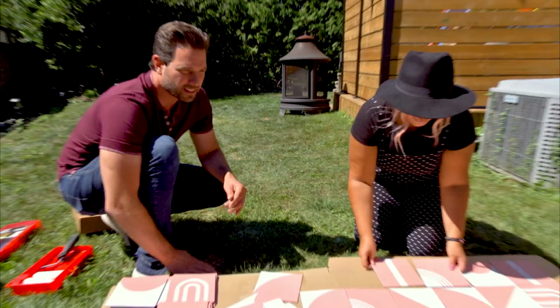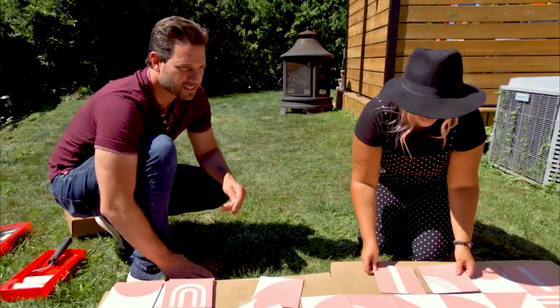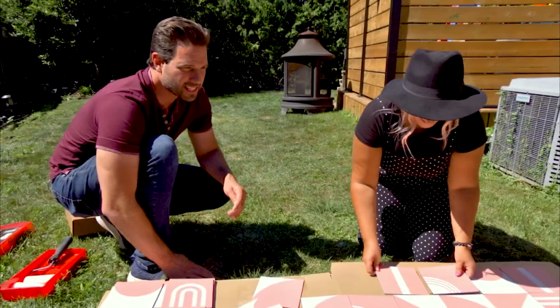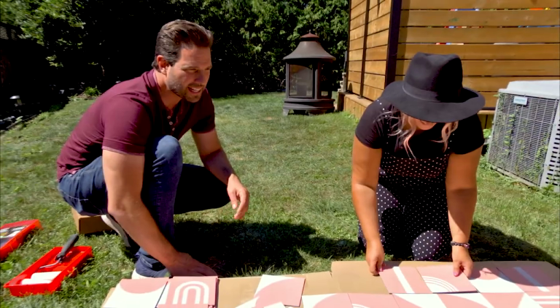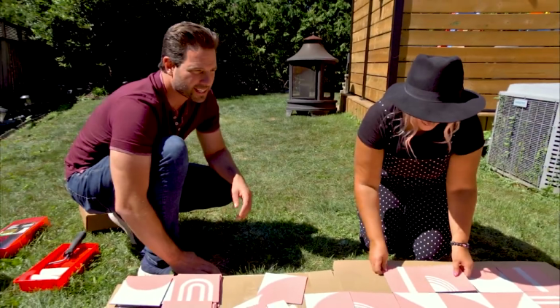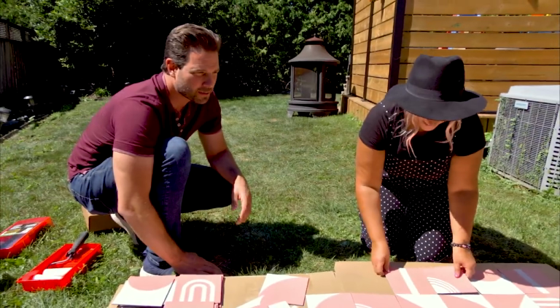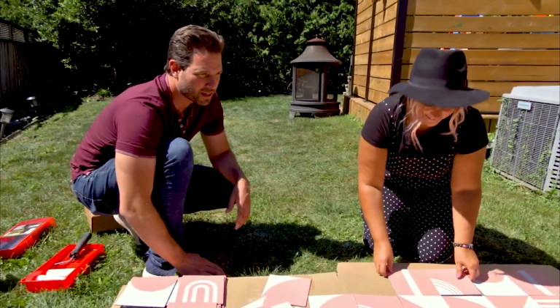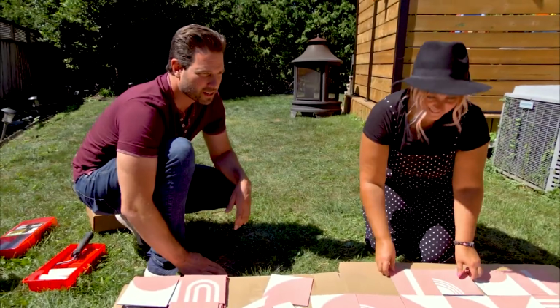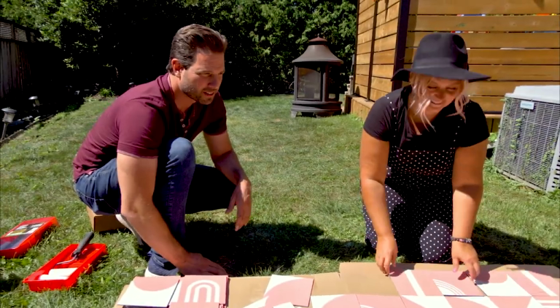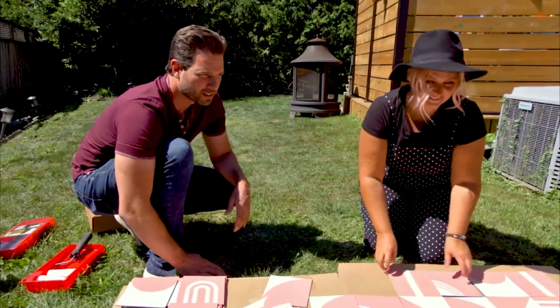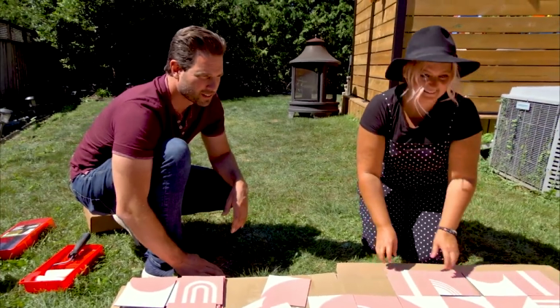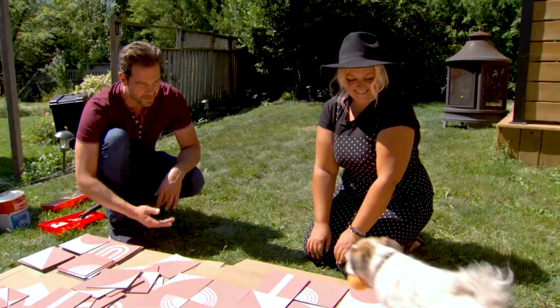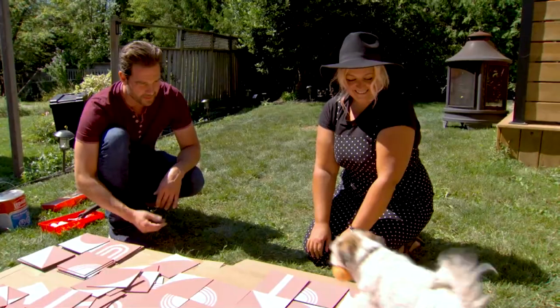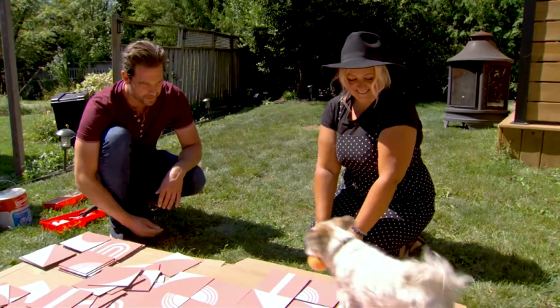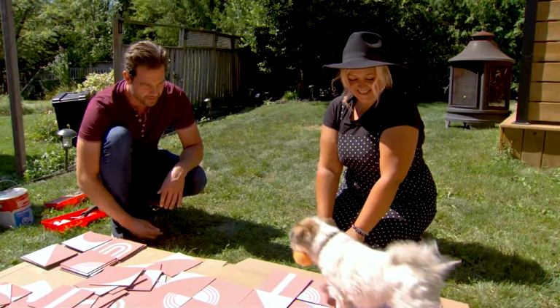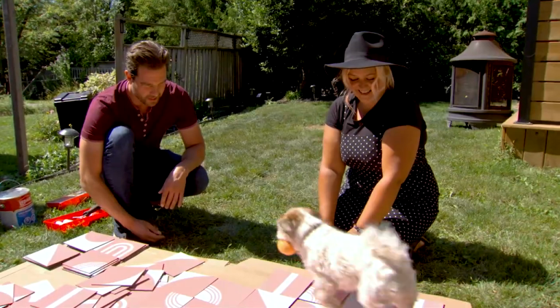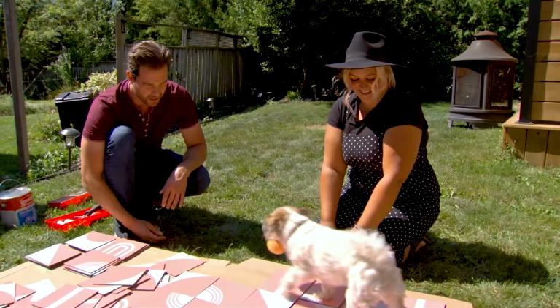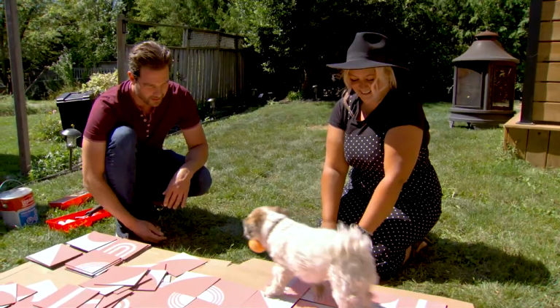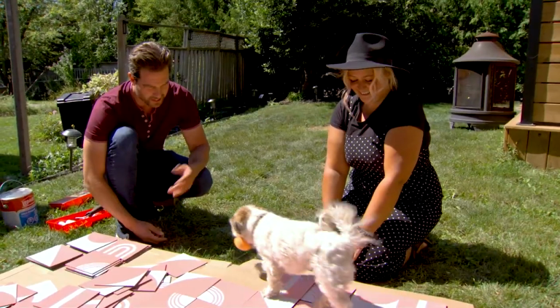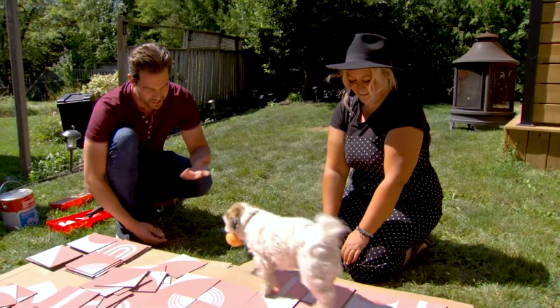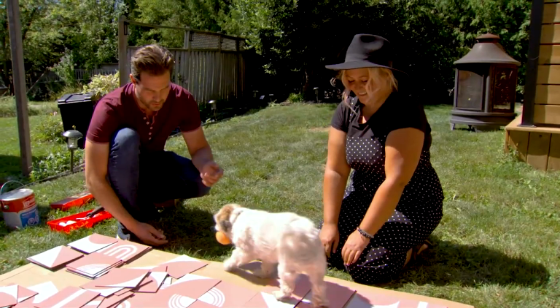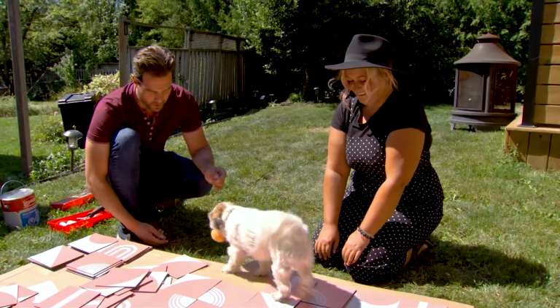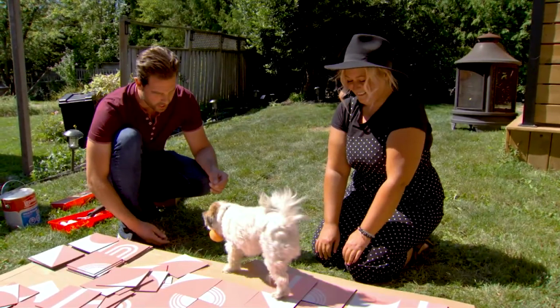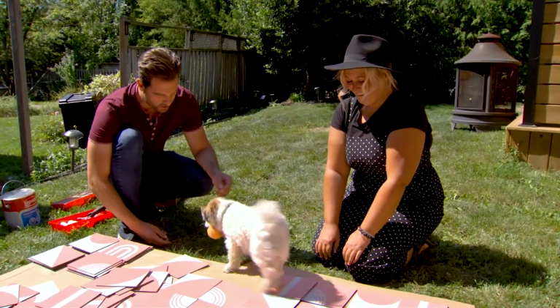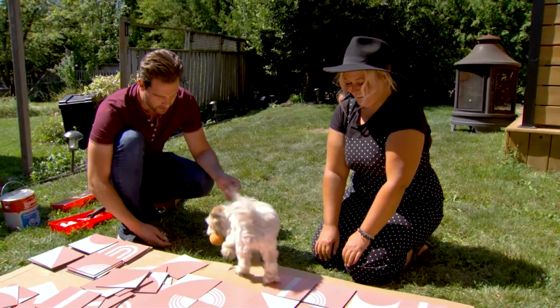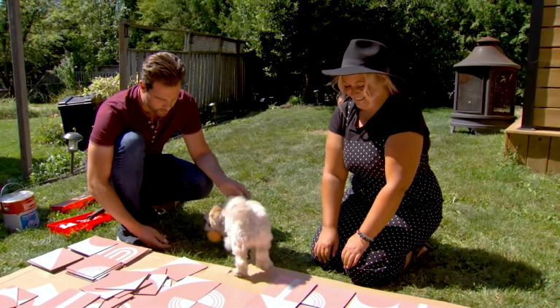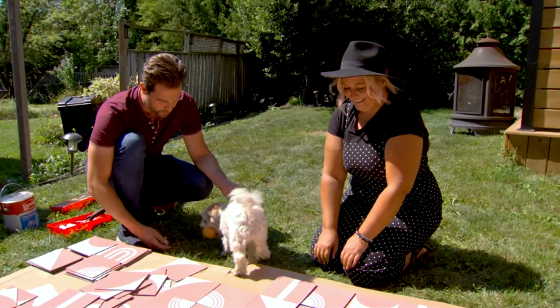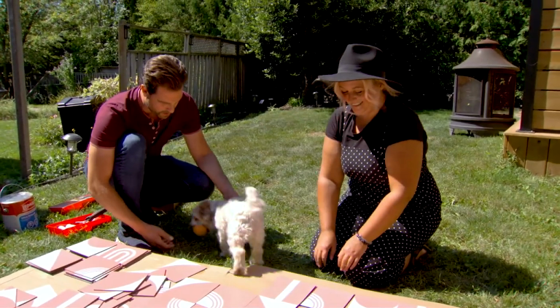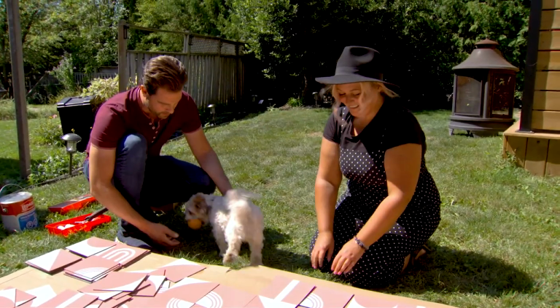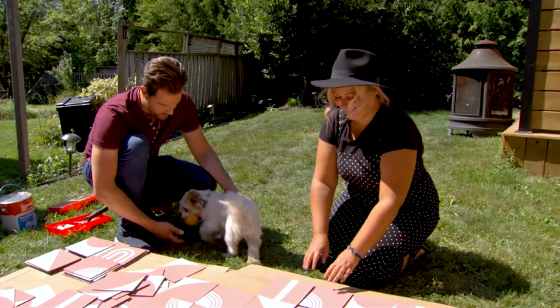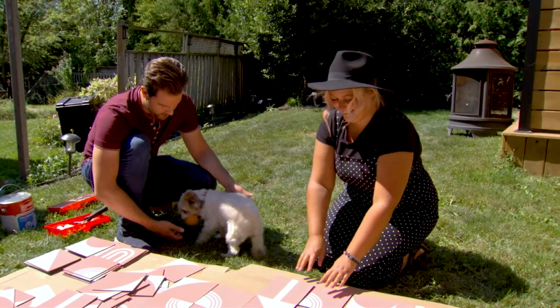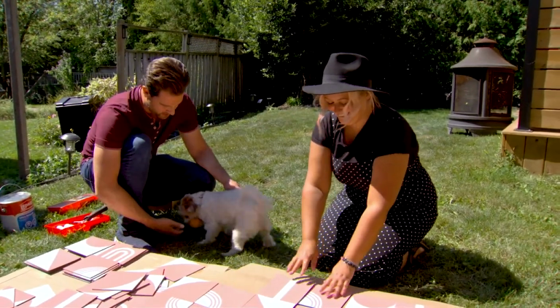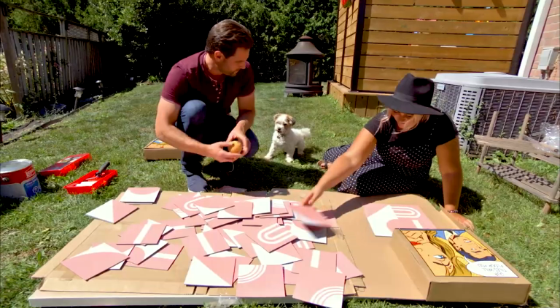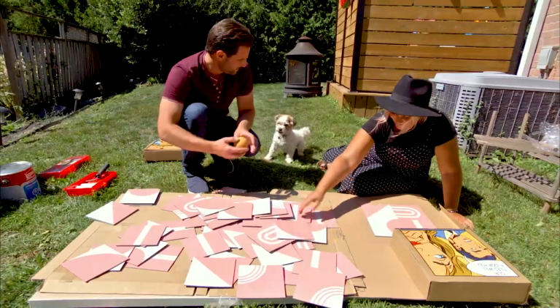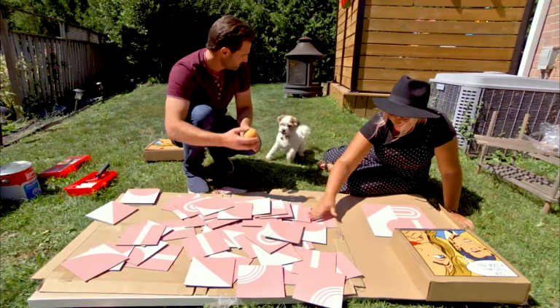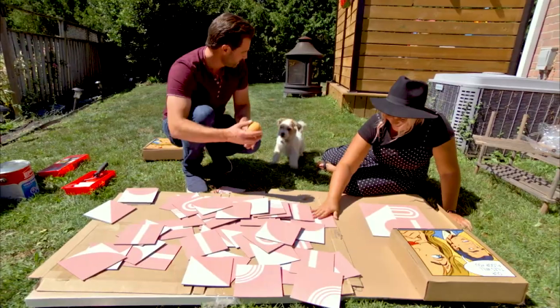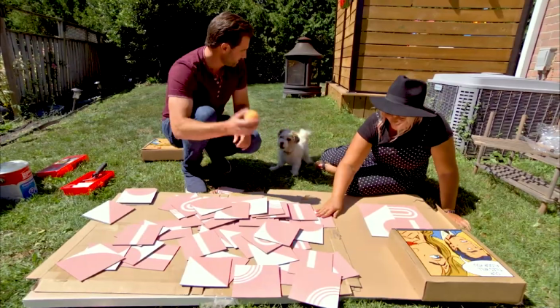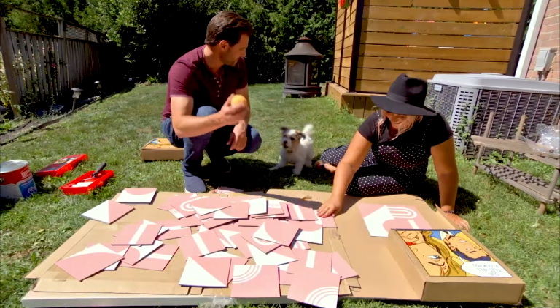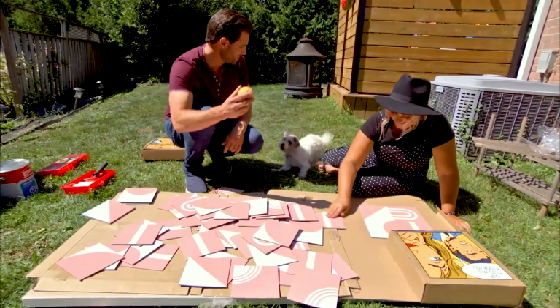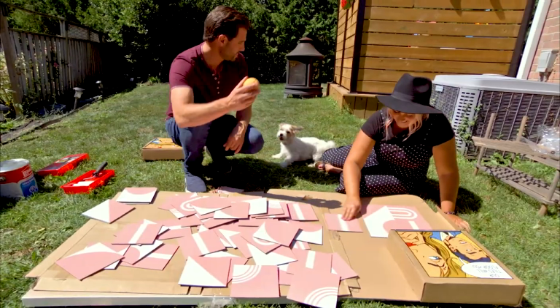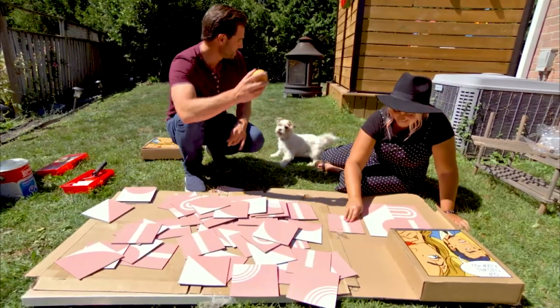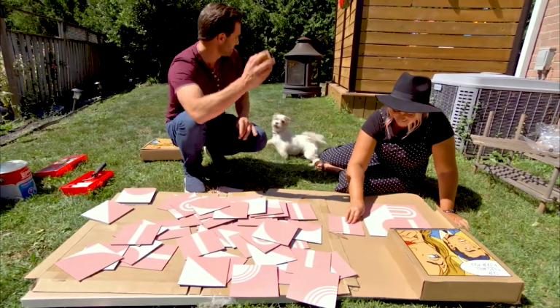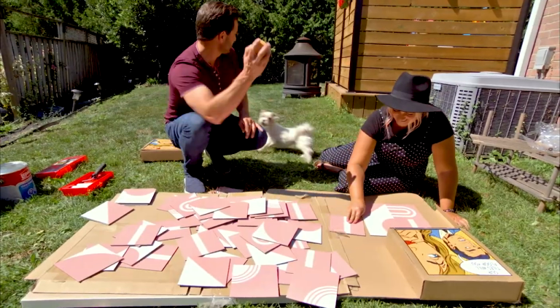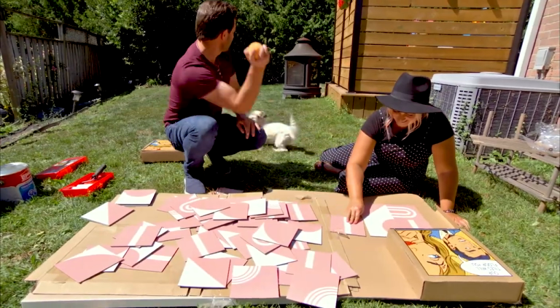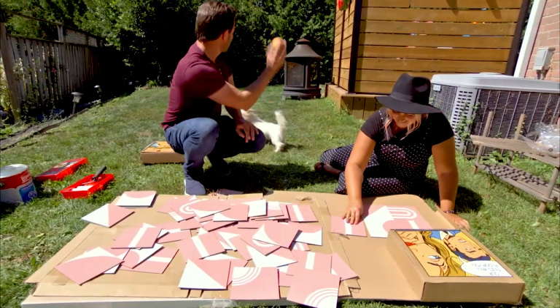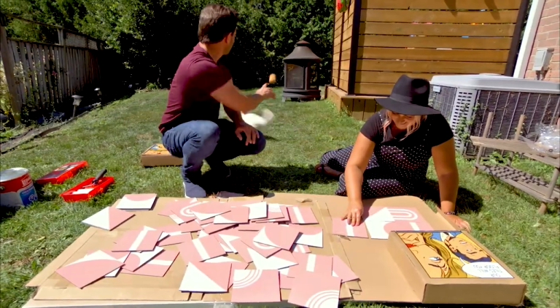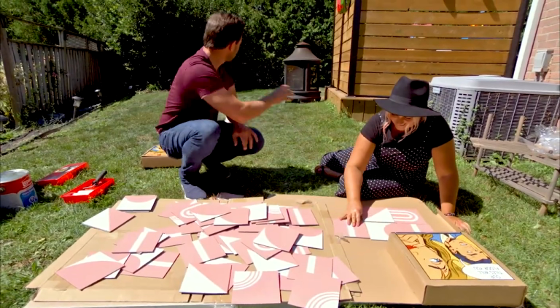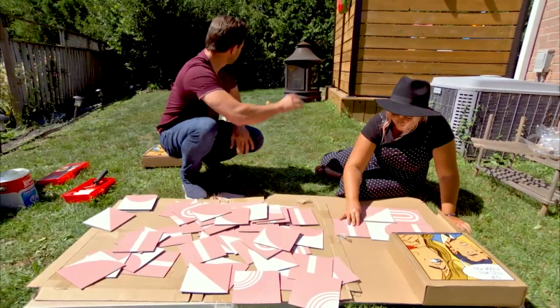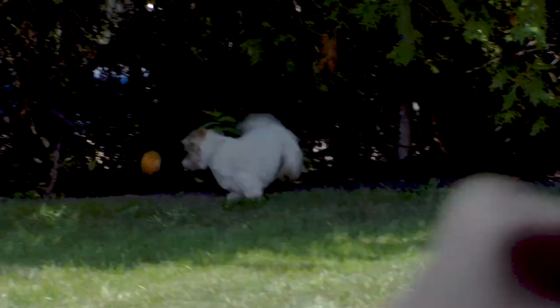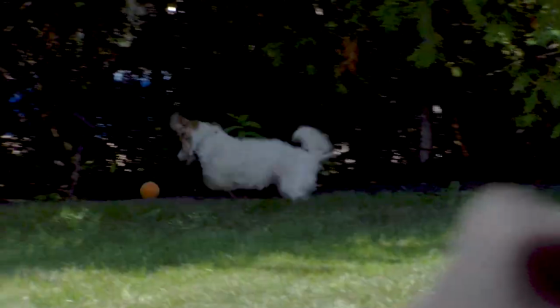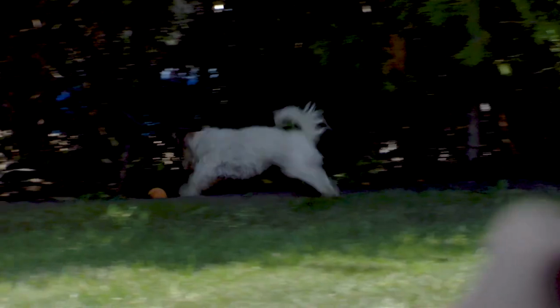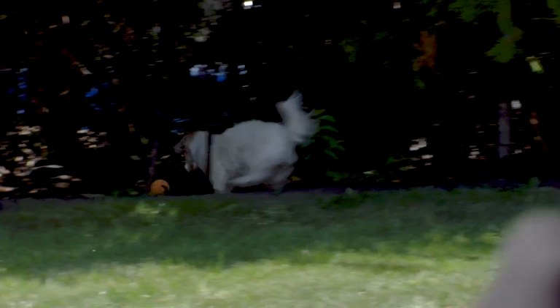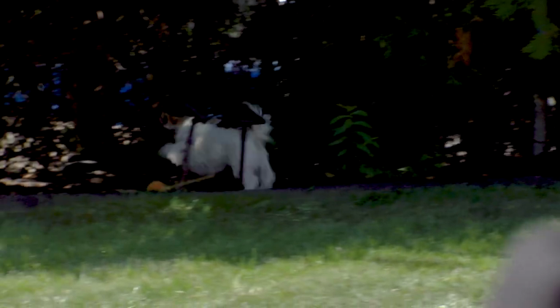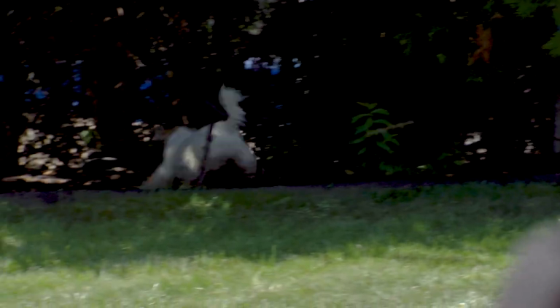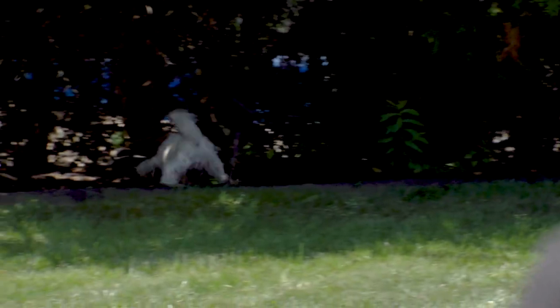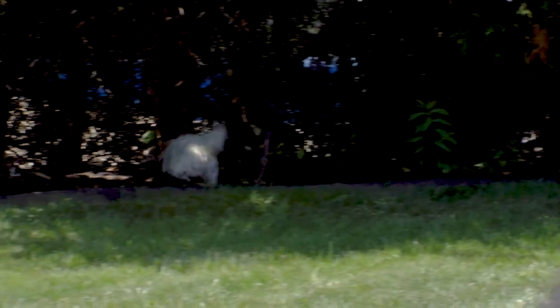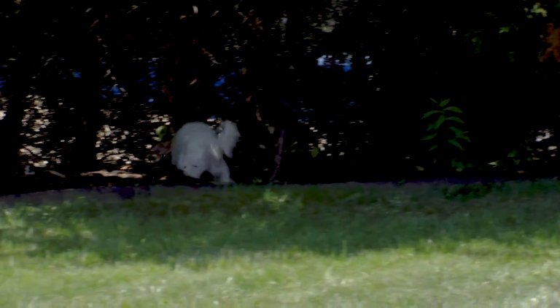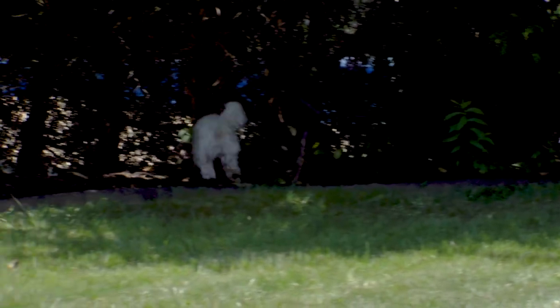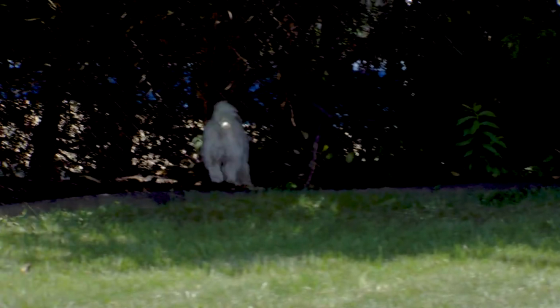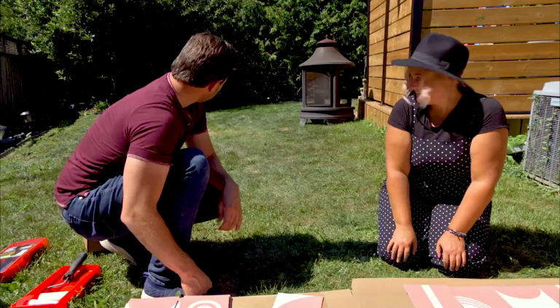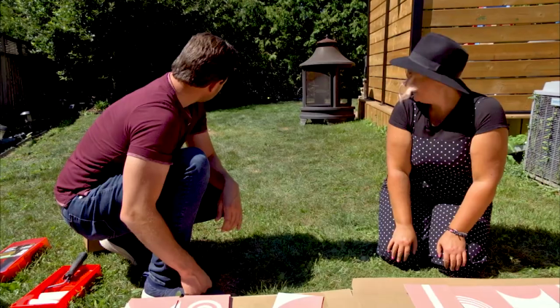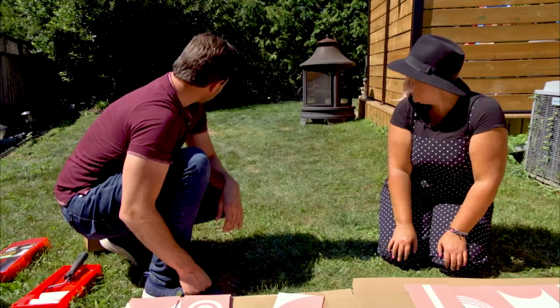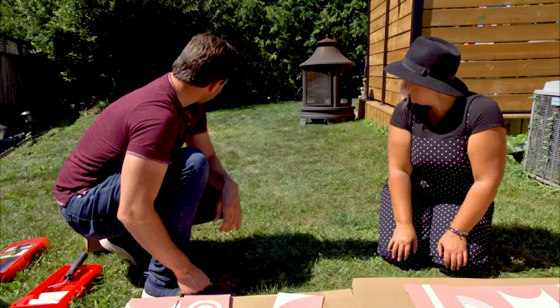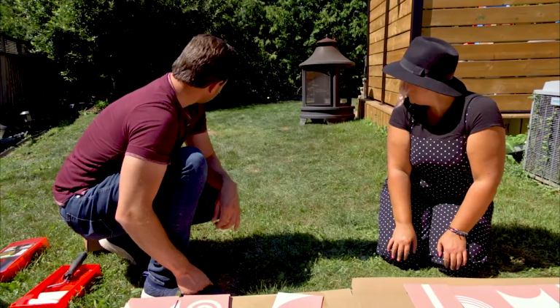Sally, come here. Just walk all over my work. Ready? Okay, bring it in here, Sally. Come on.